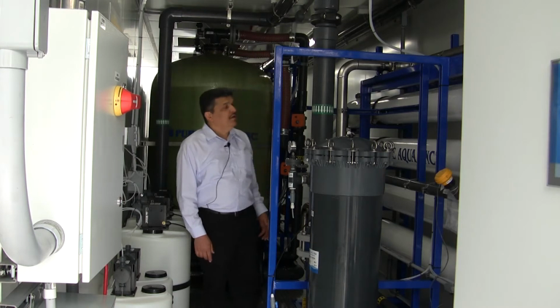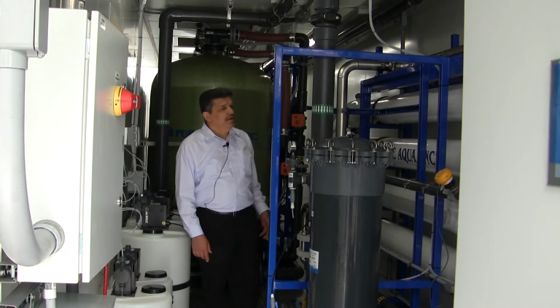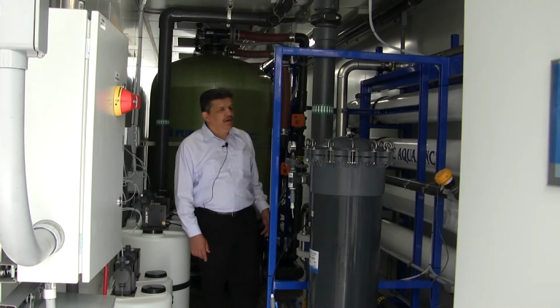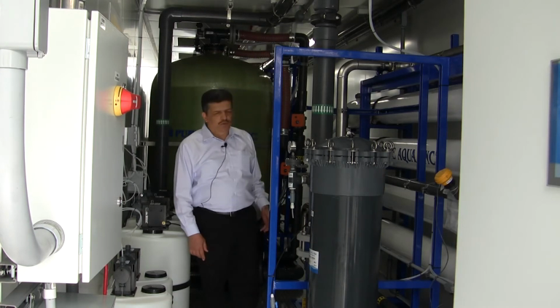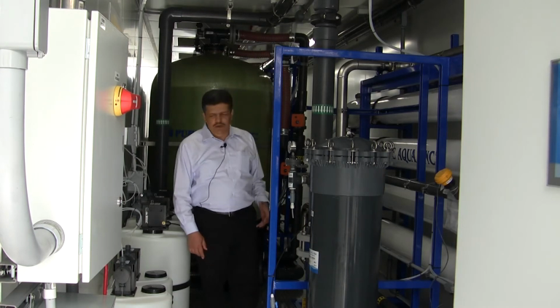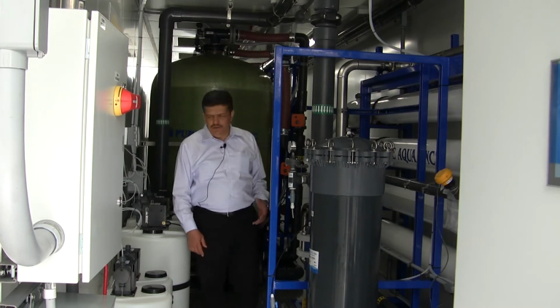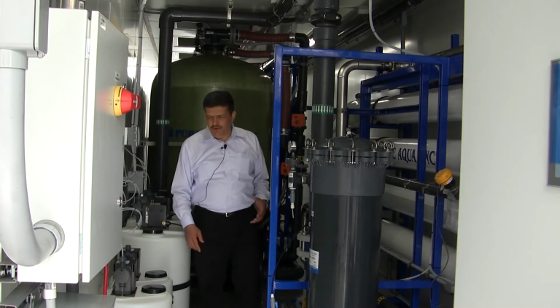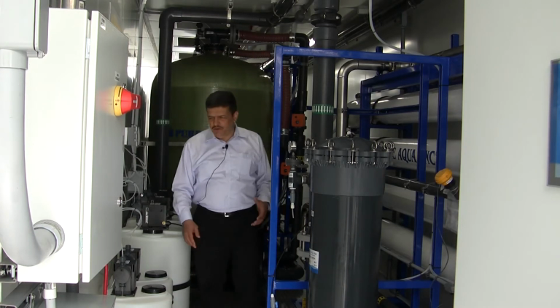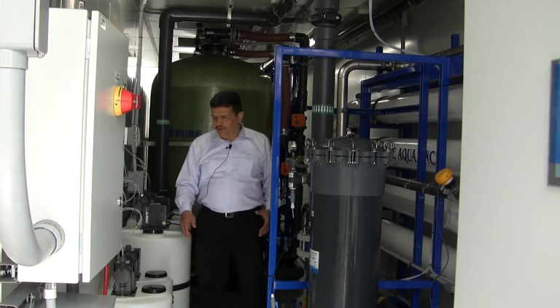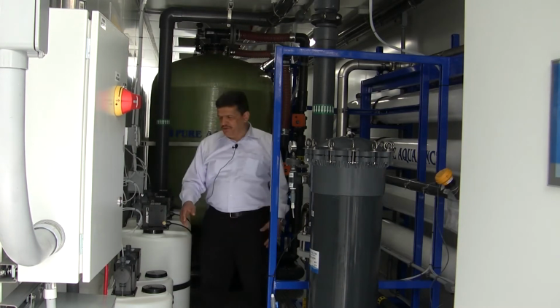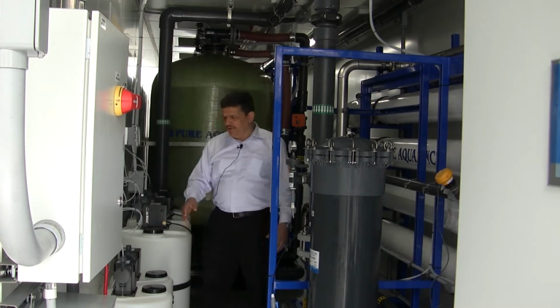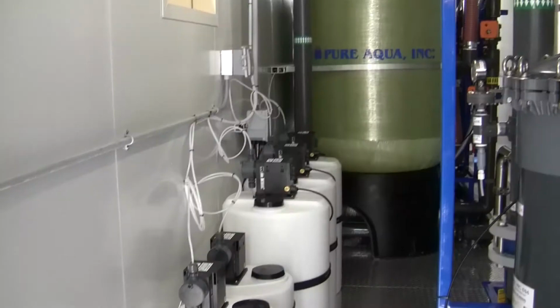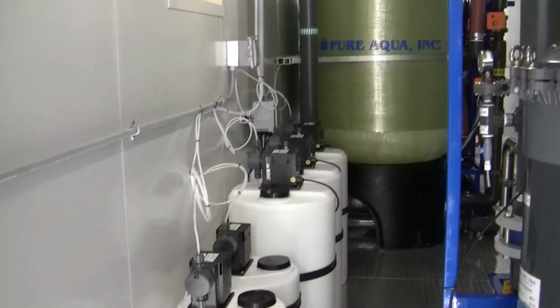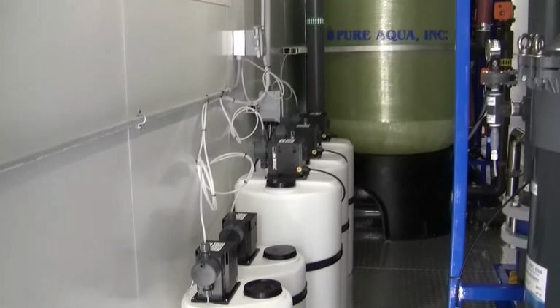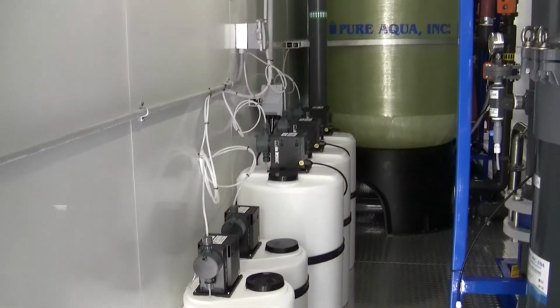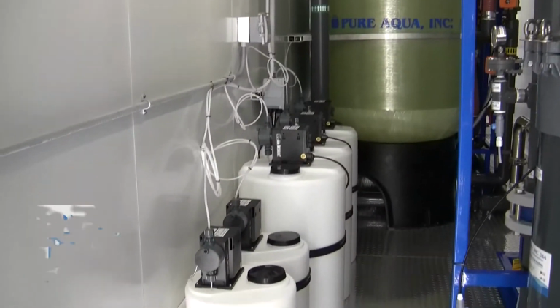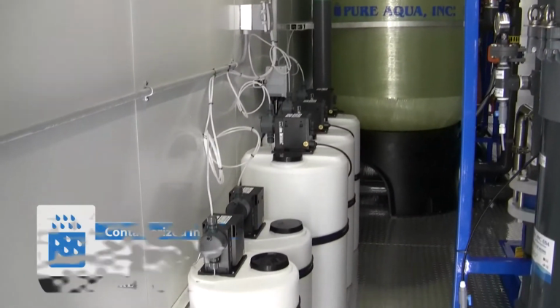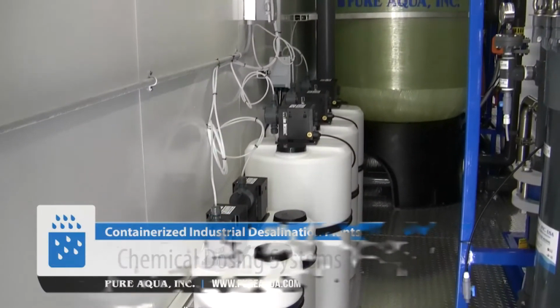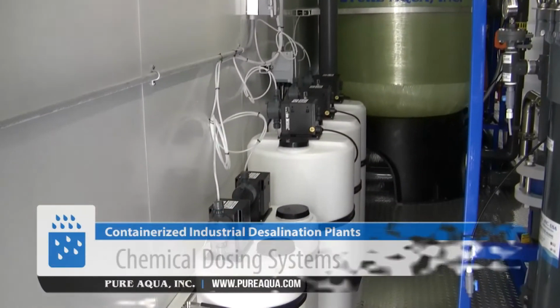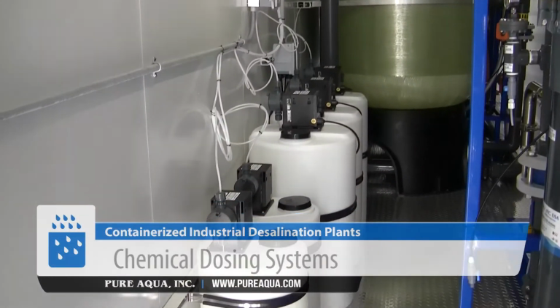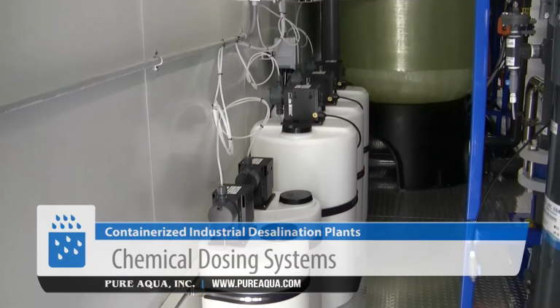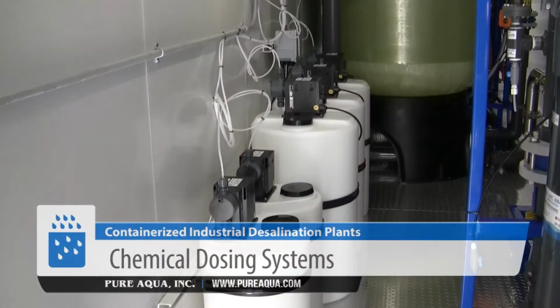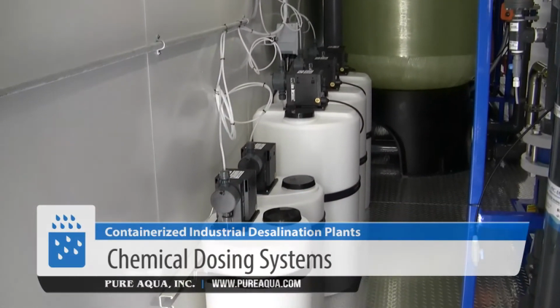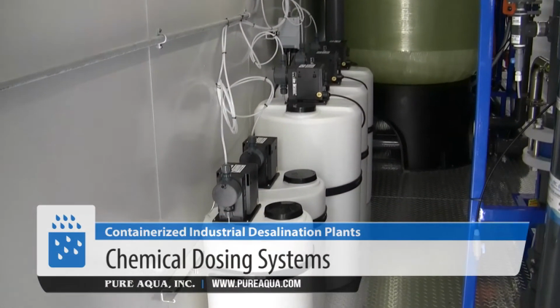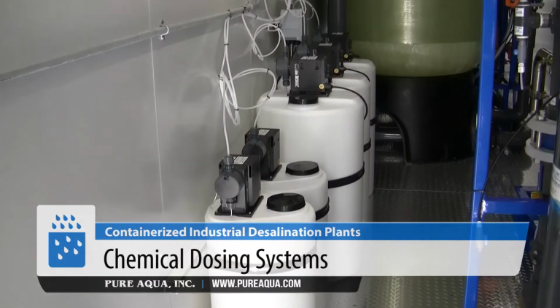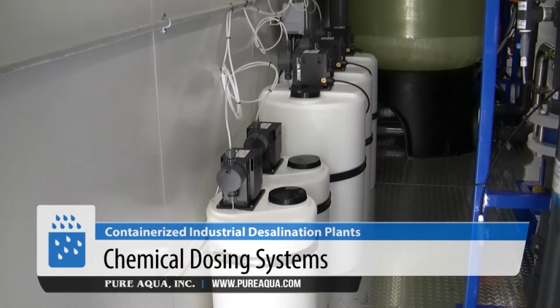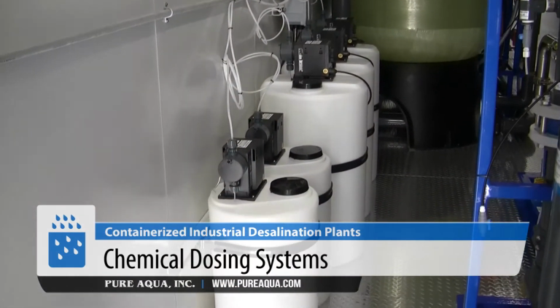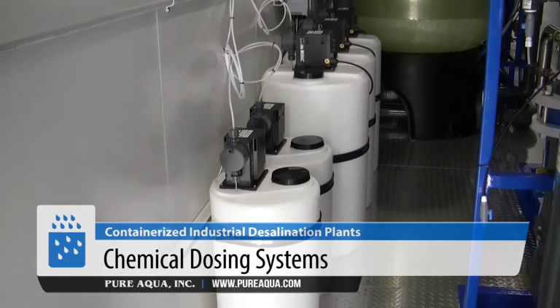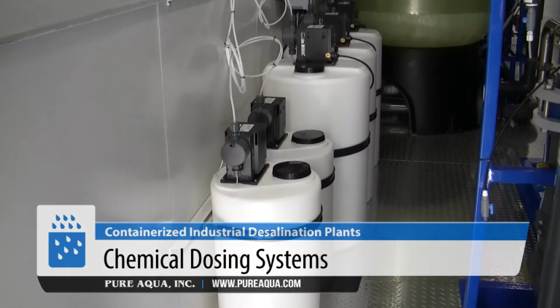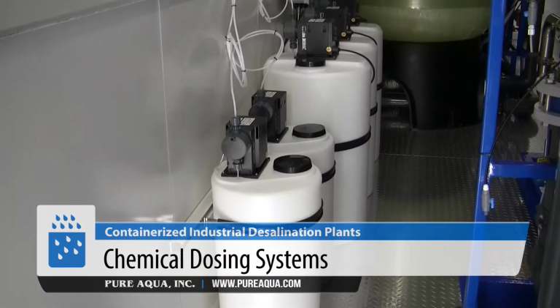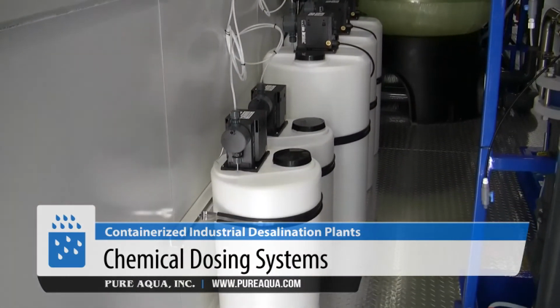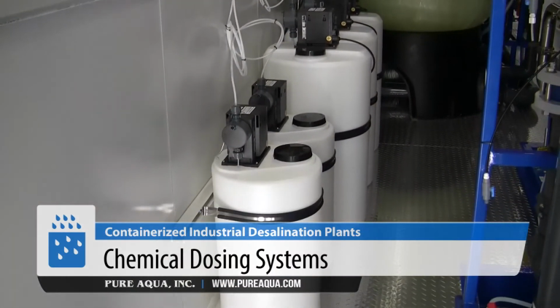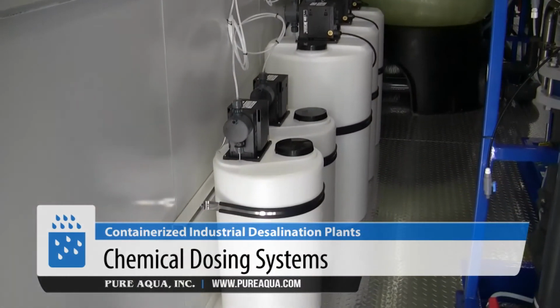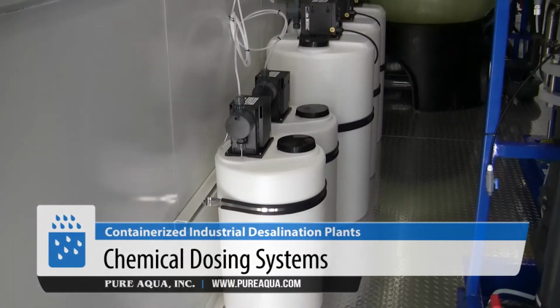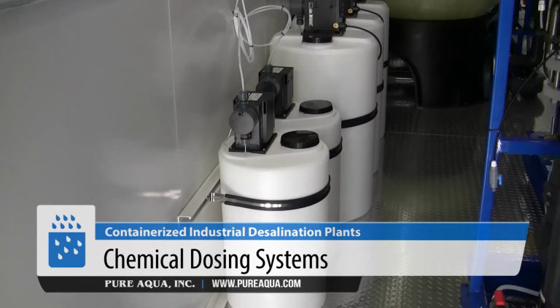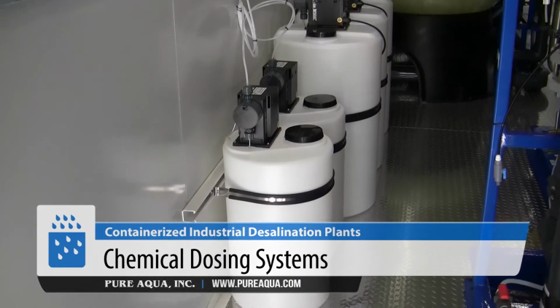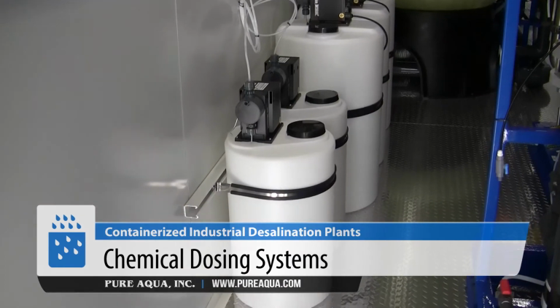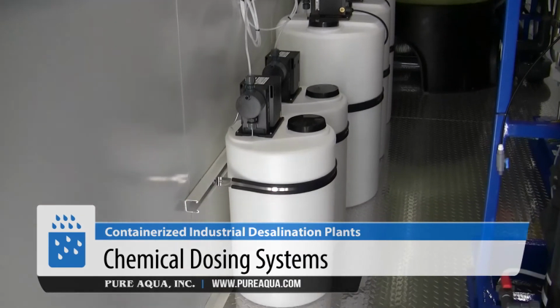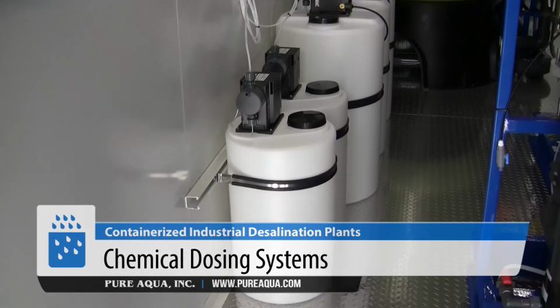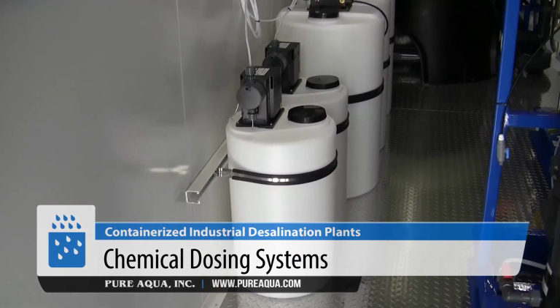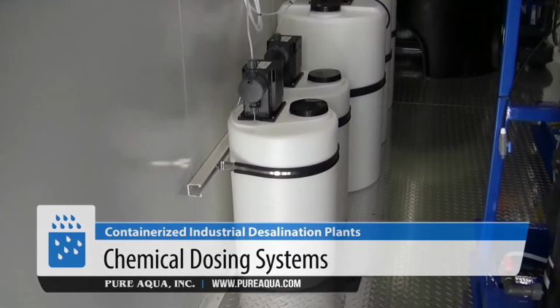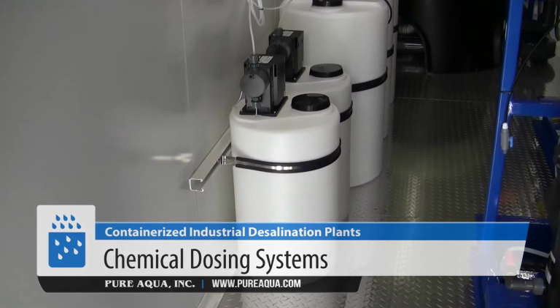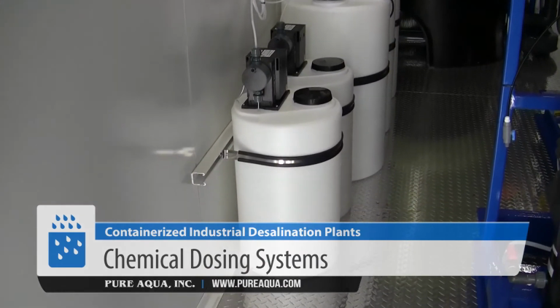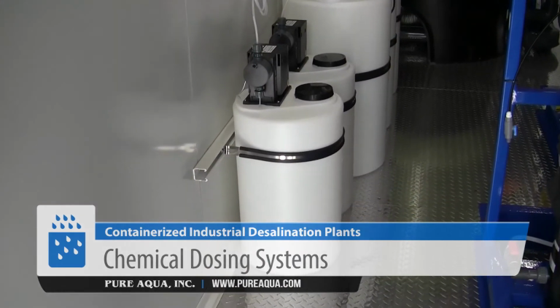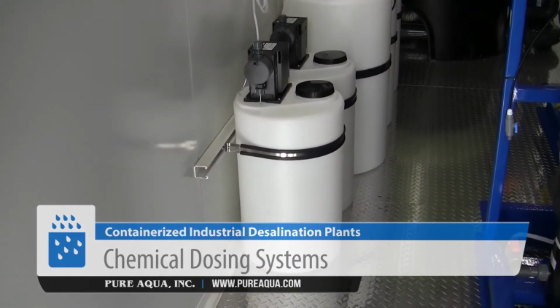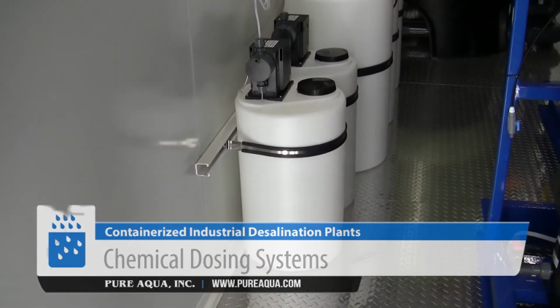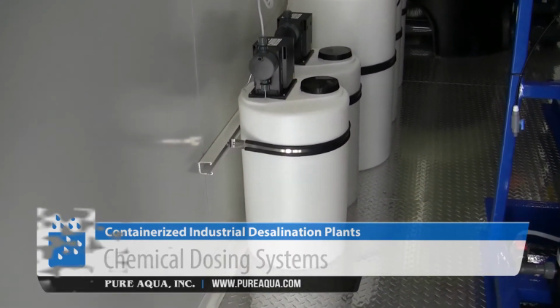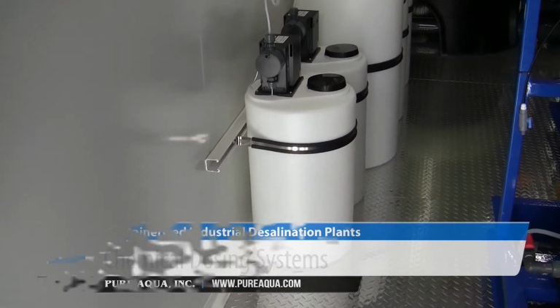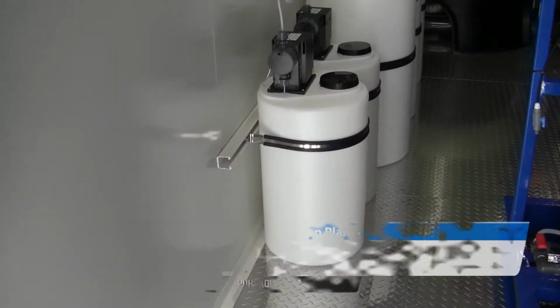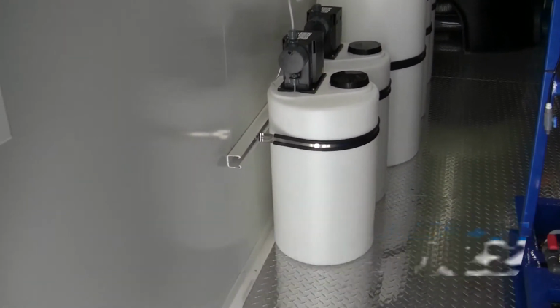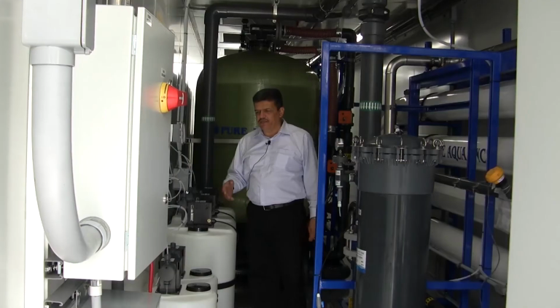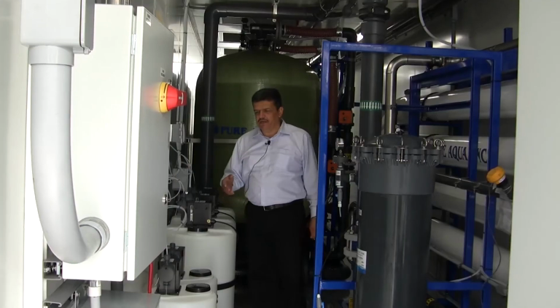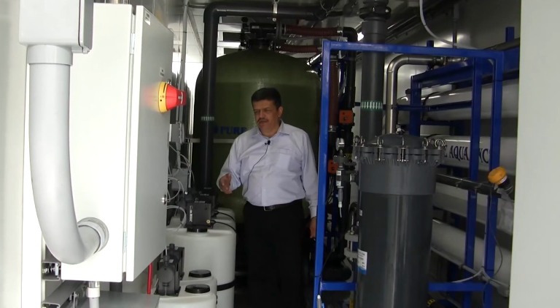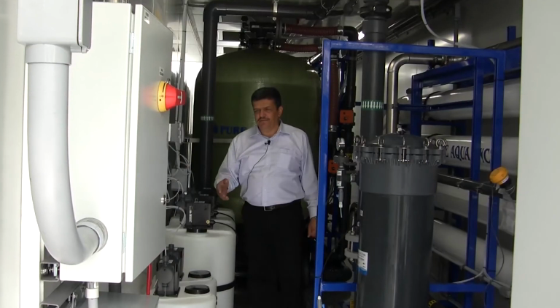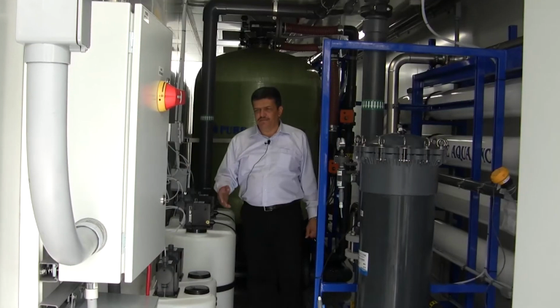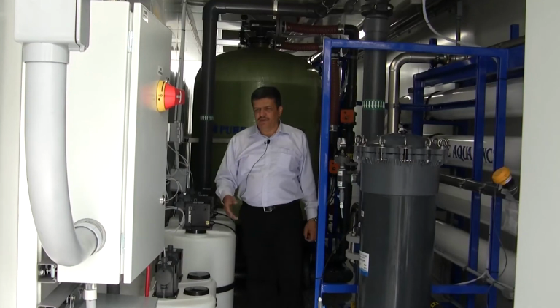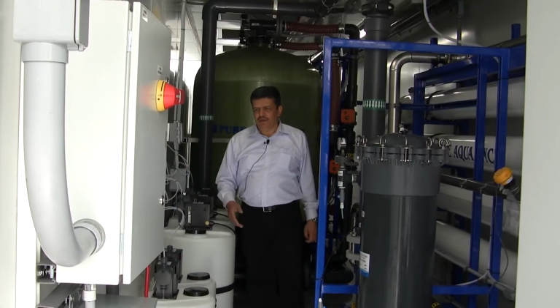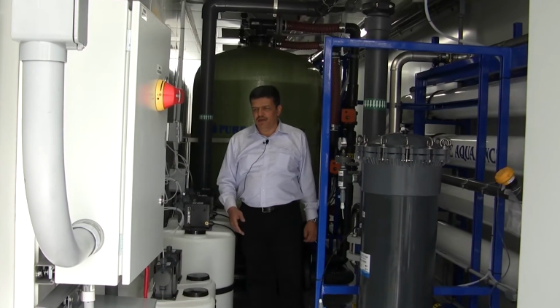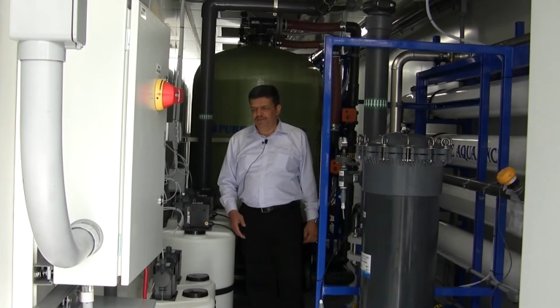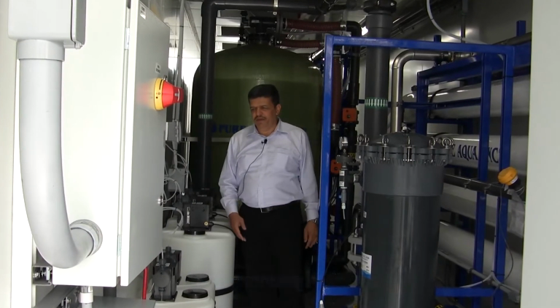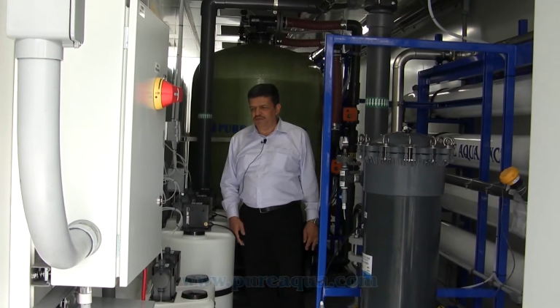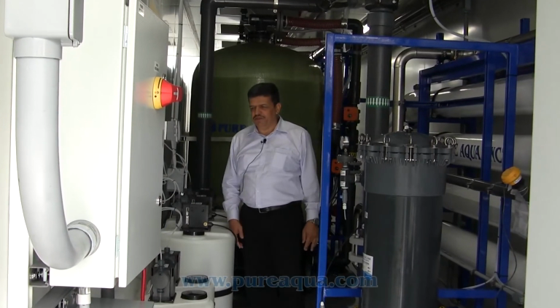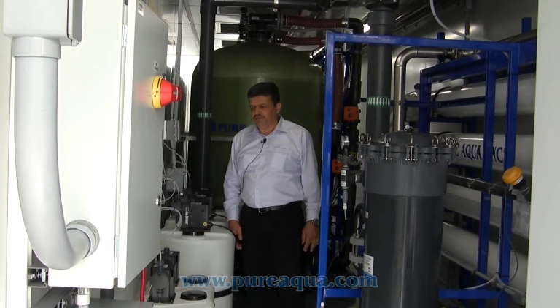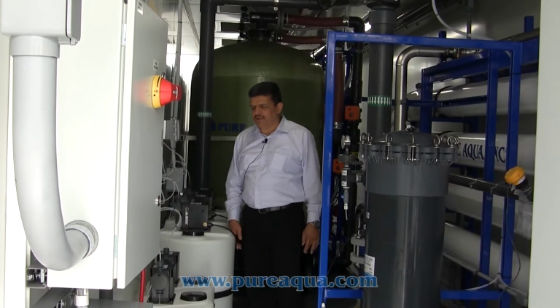We also included chemical dosing for pre-chlorination, de-chlorination at the scale, post-chlorination, and pH adjustment.